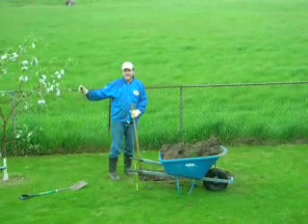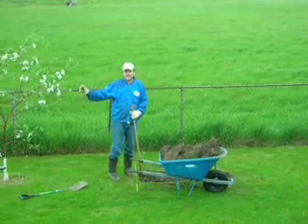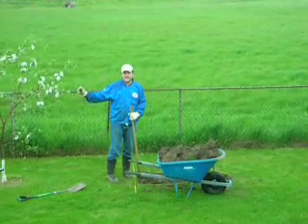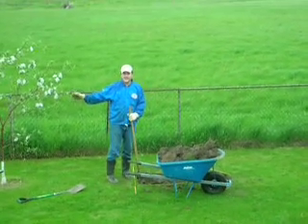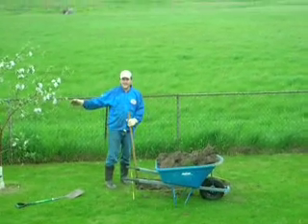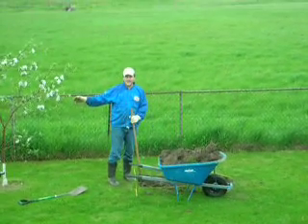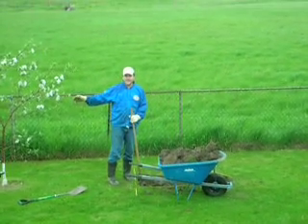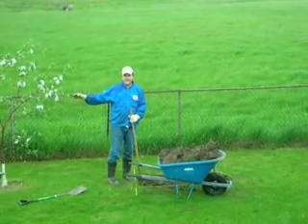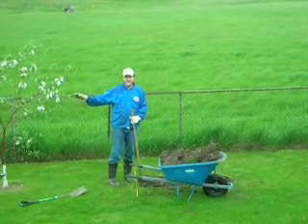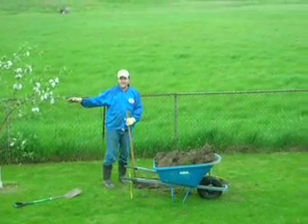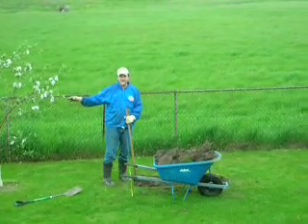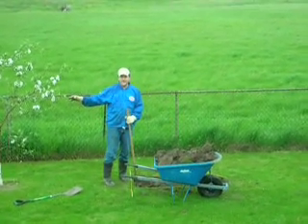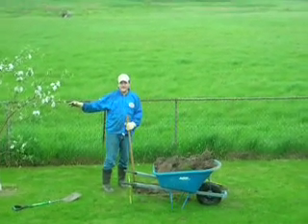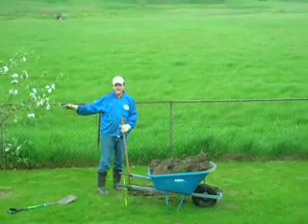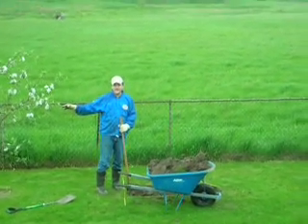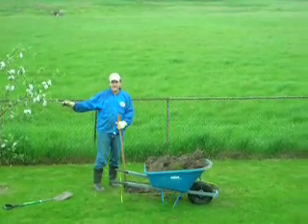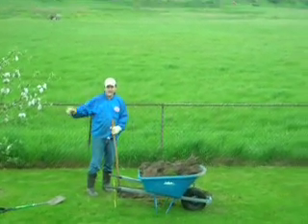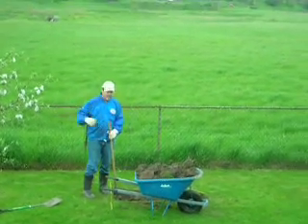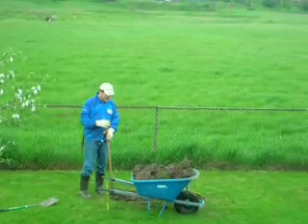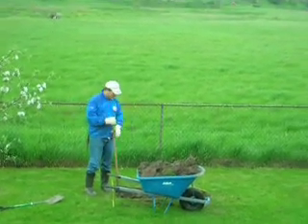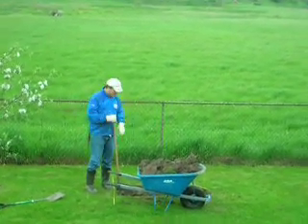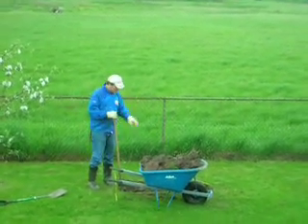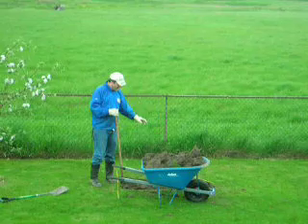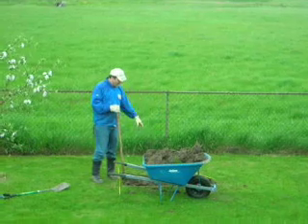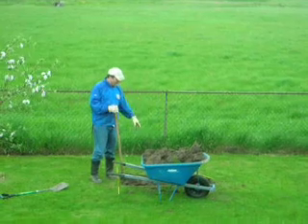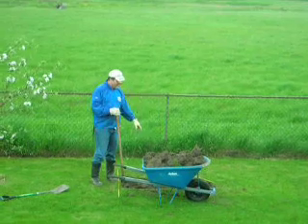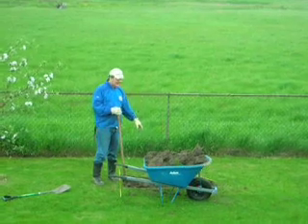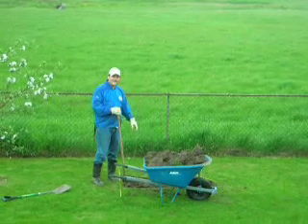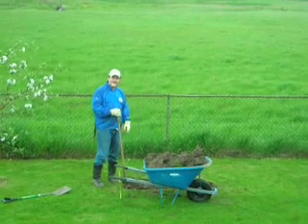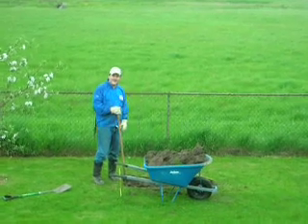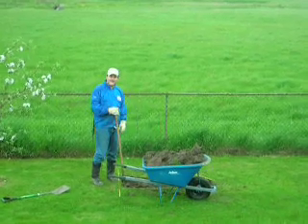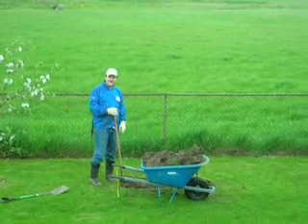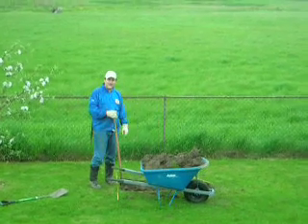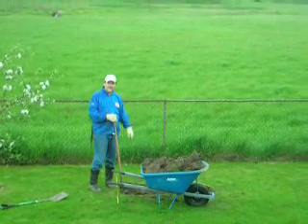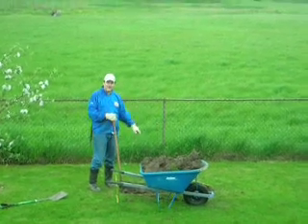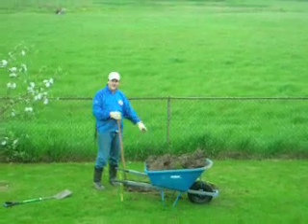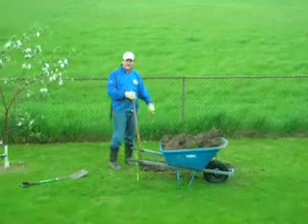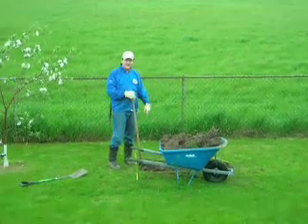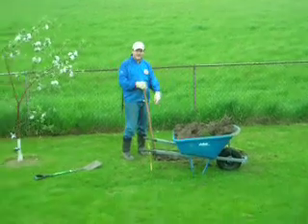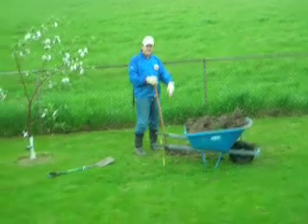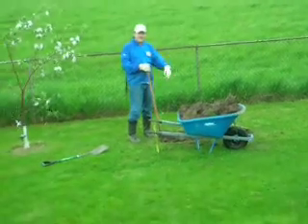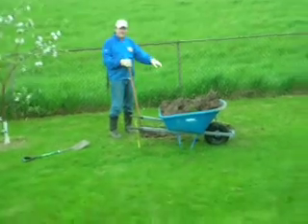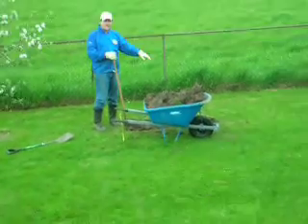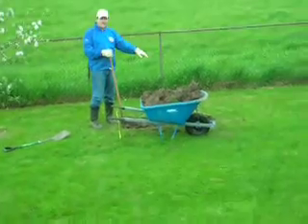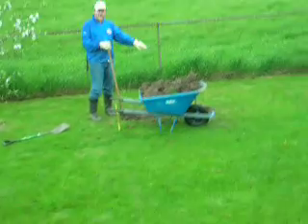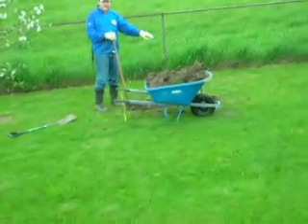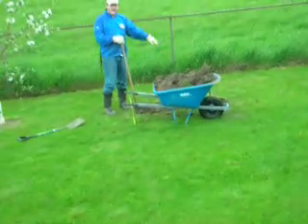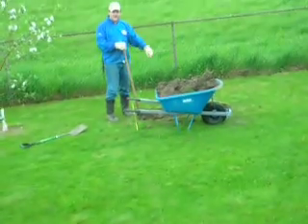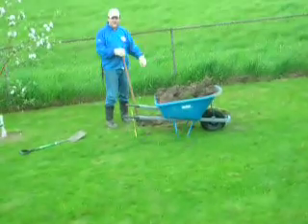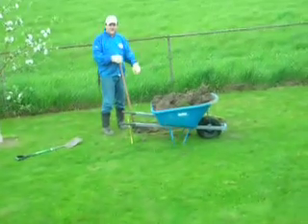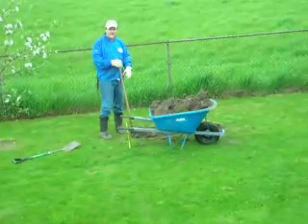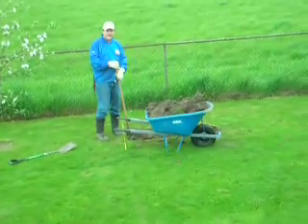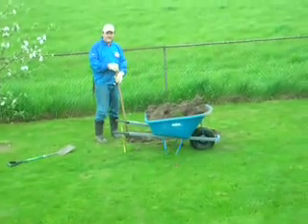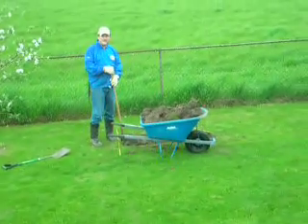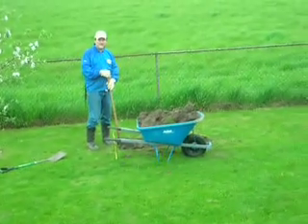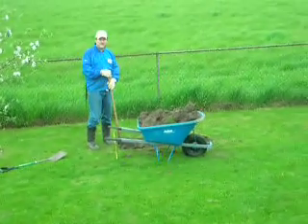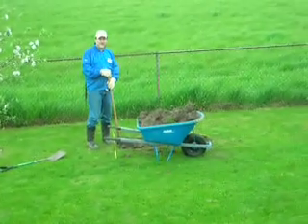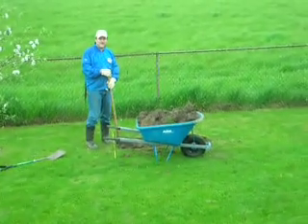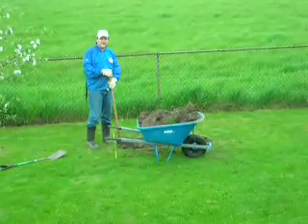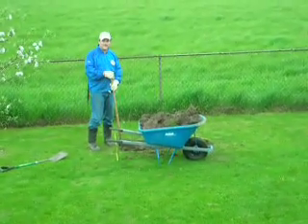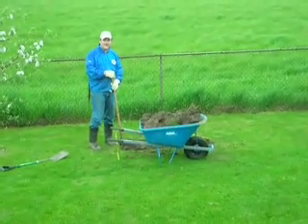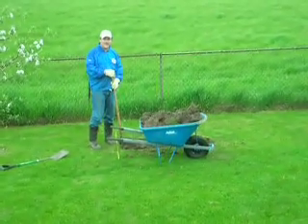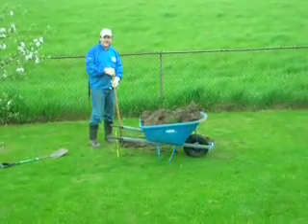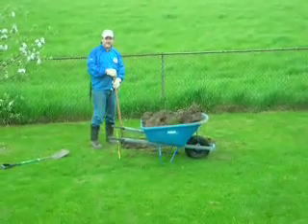I'm going to put some gravel in it and fill it with cement. And now I'm digging the second hole as well, five feet by two feet by two feet deep.